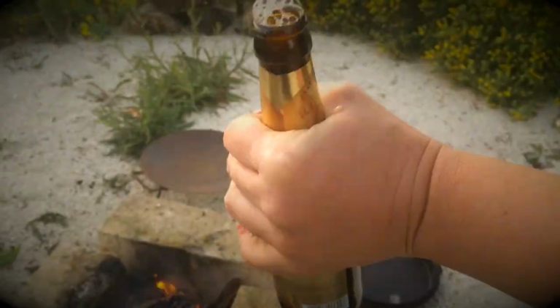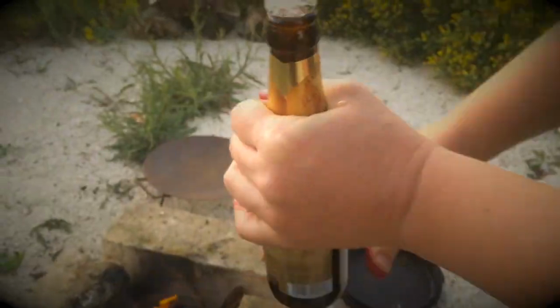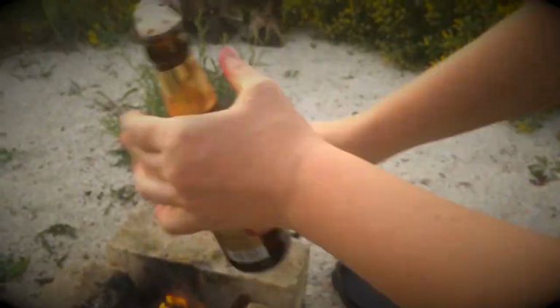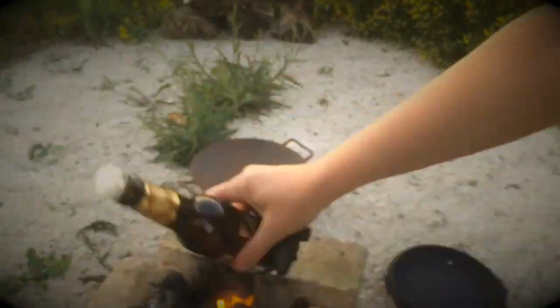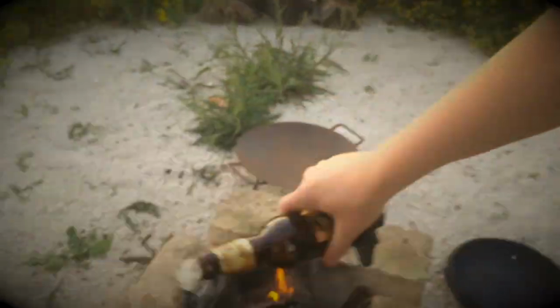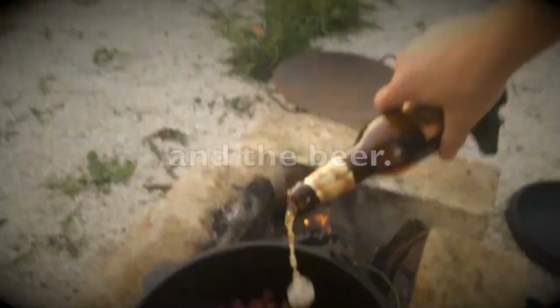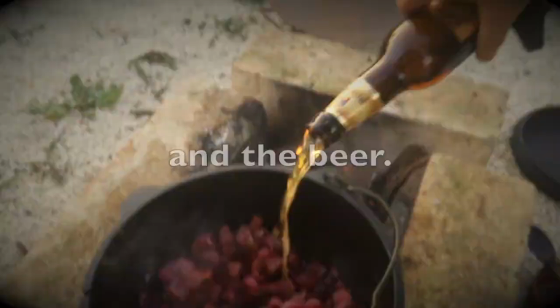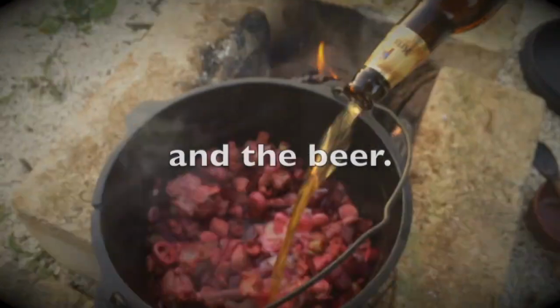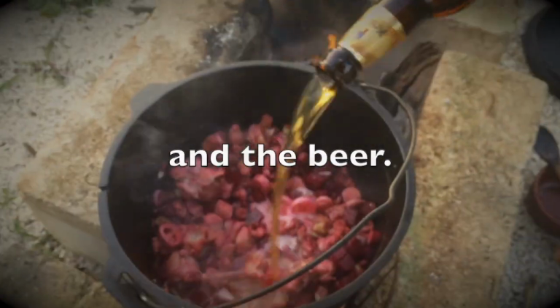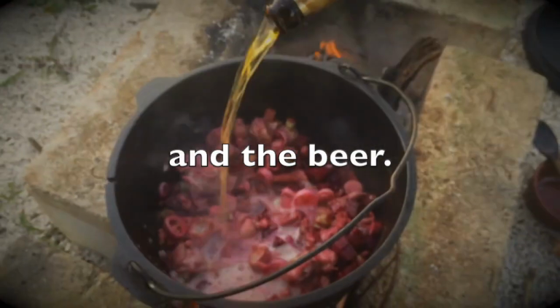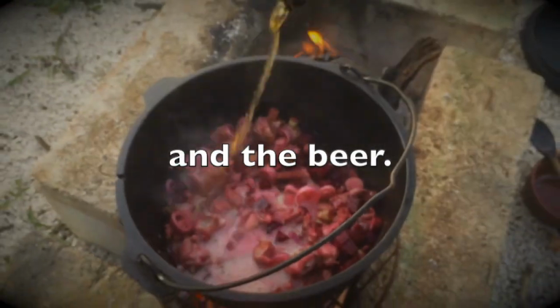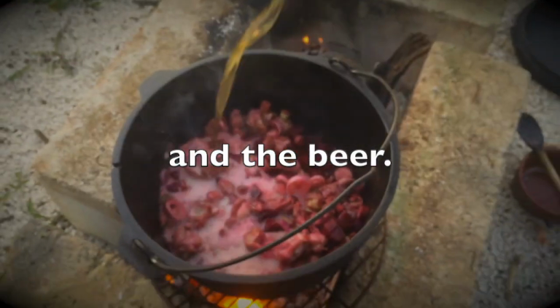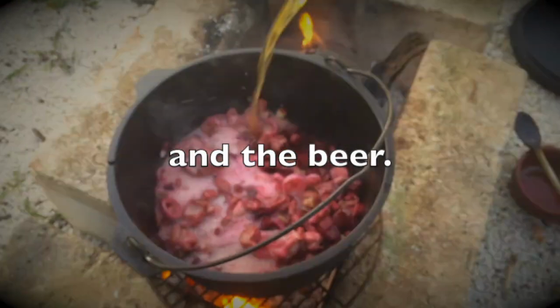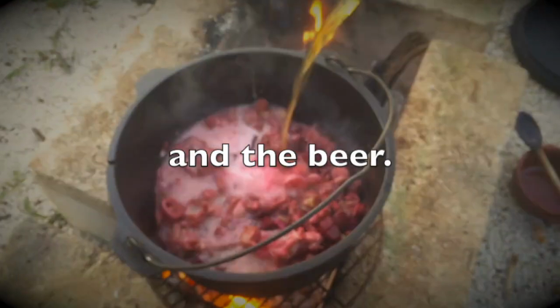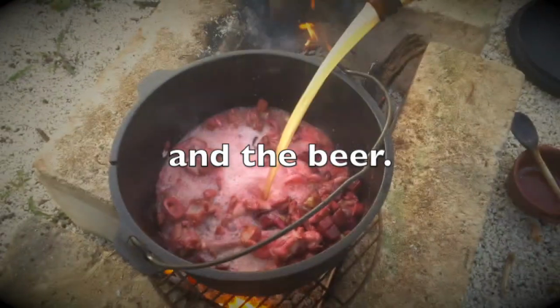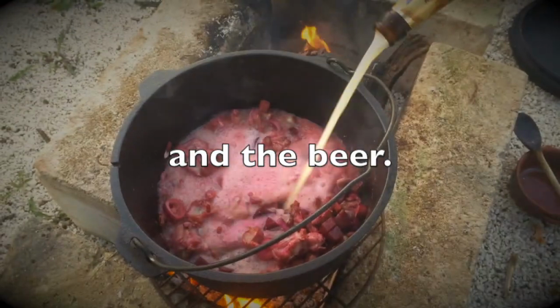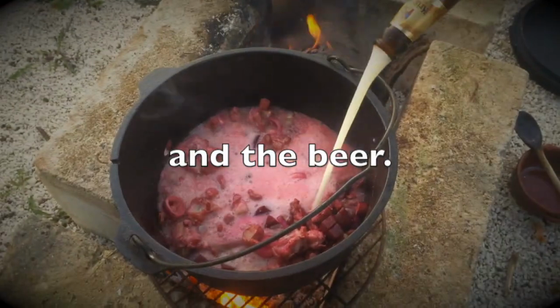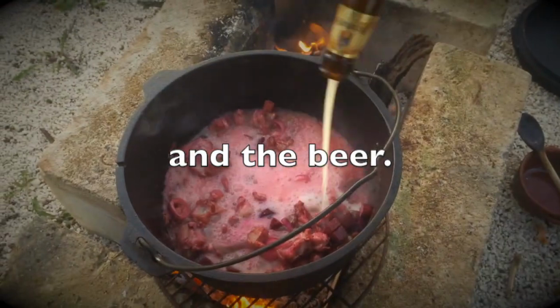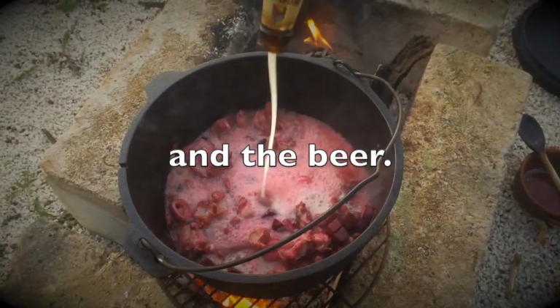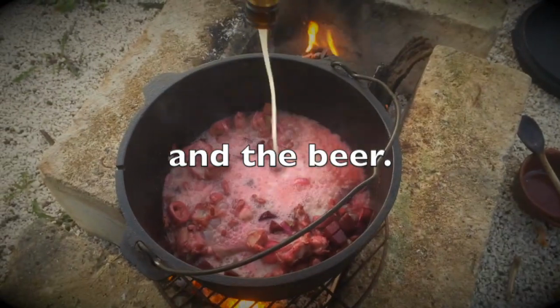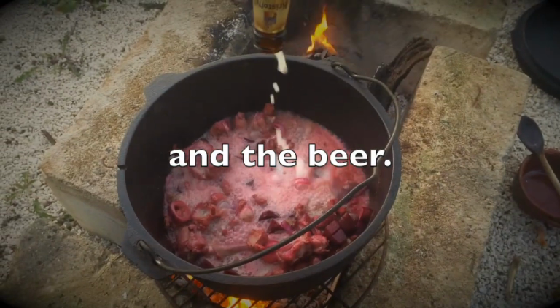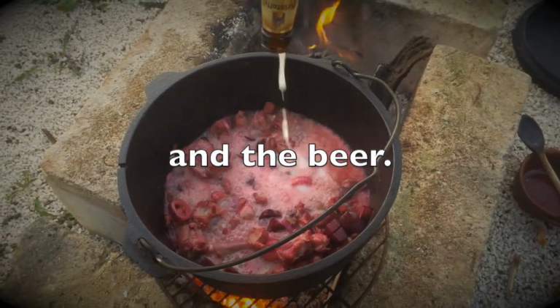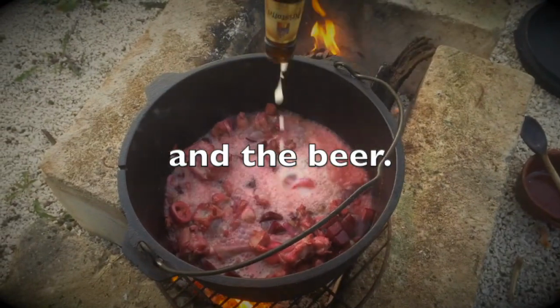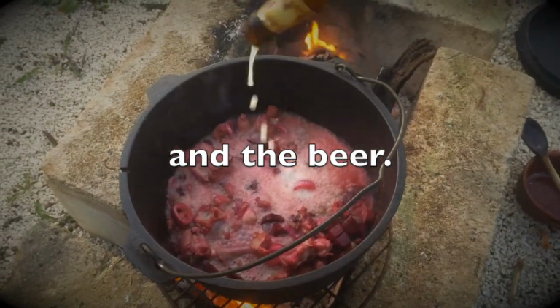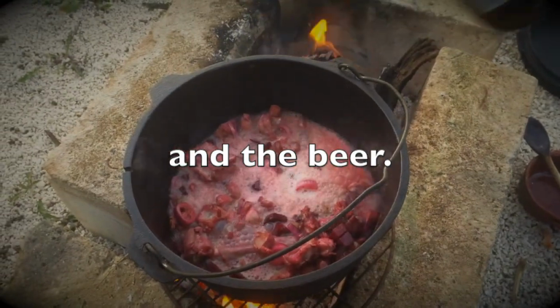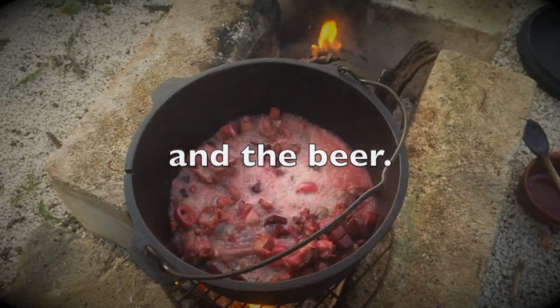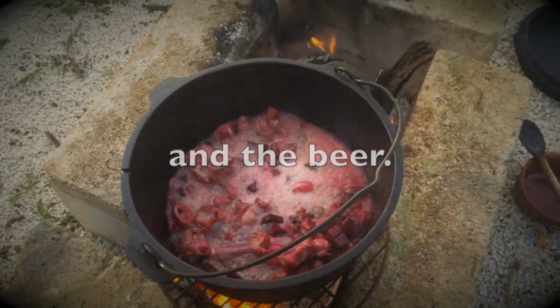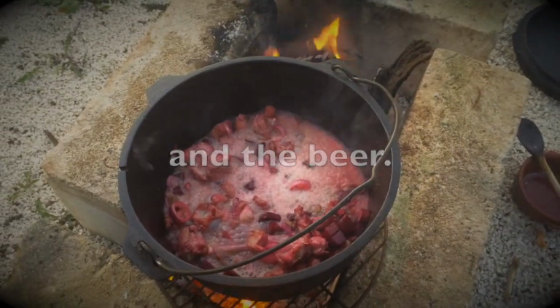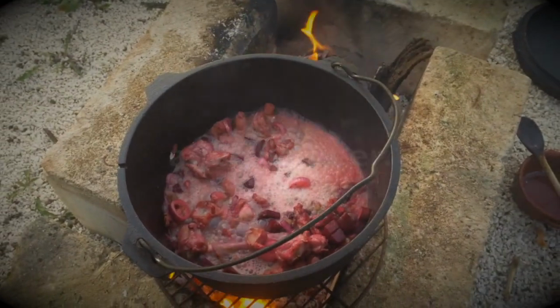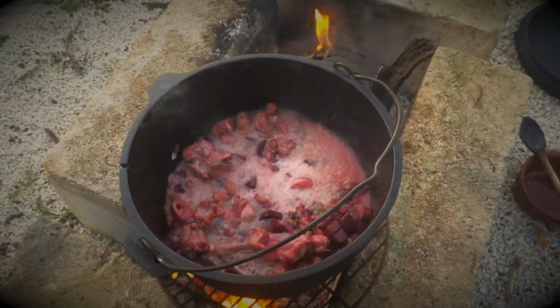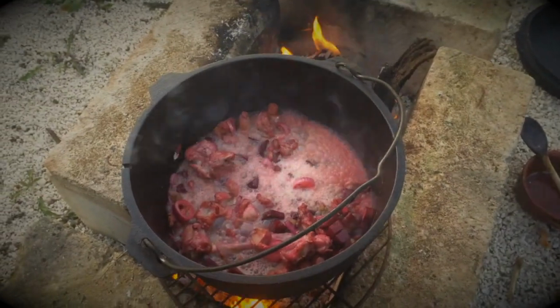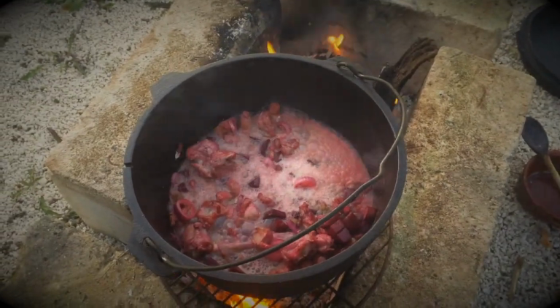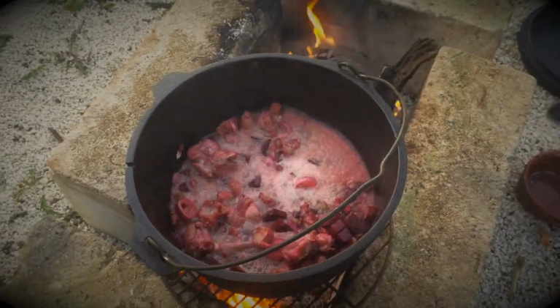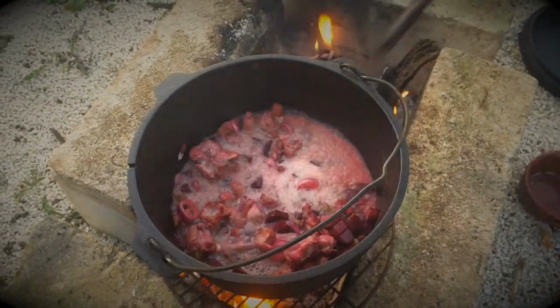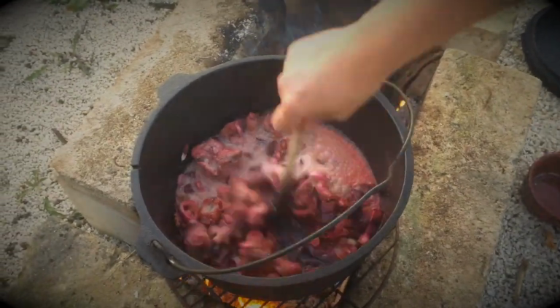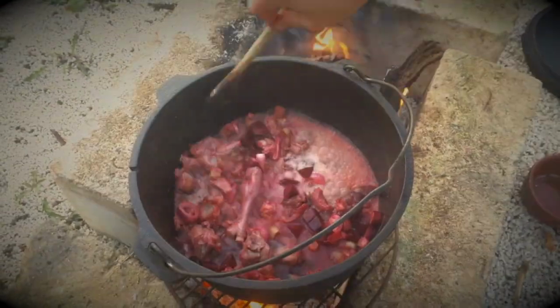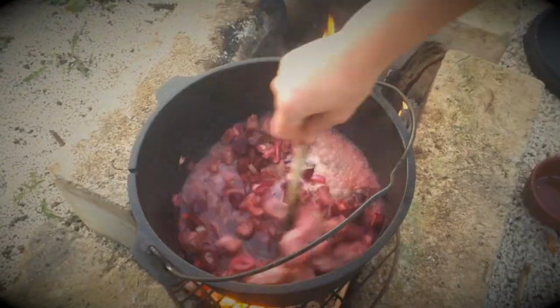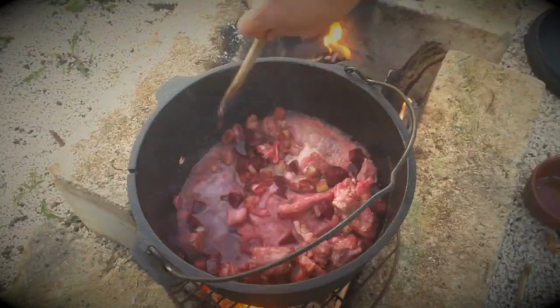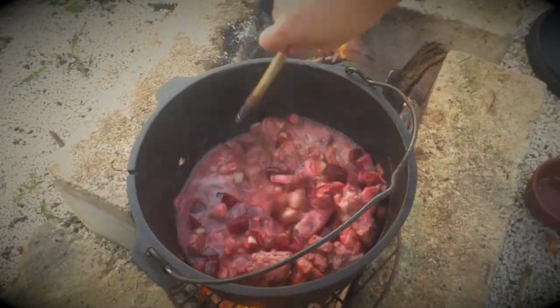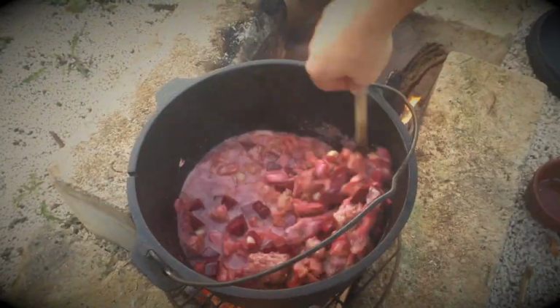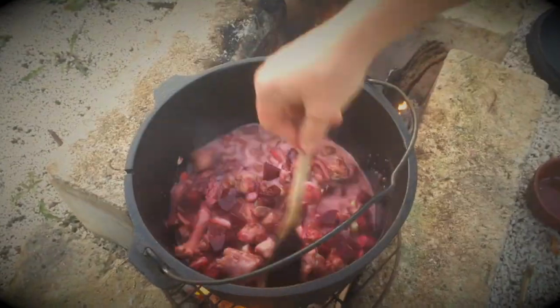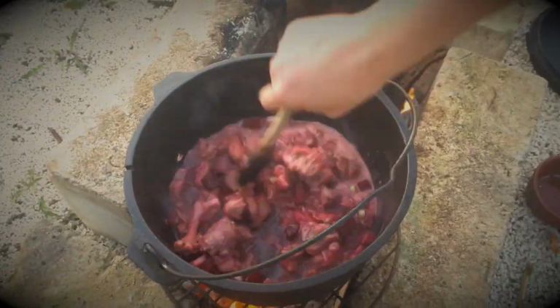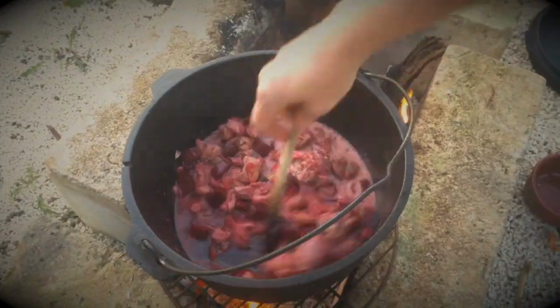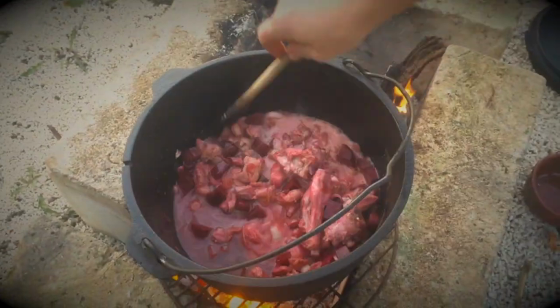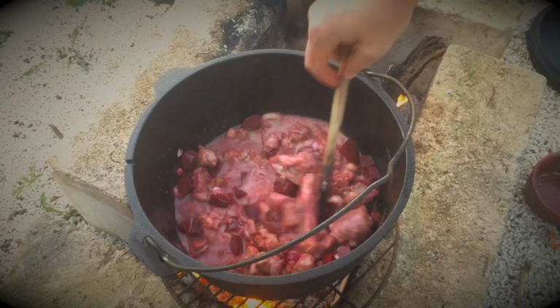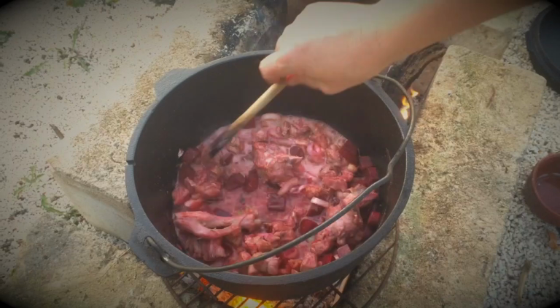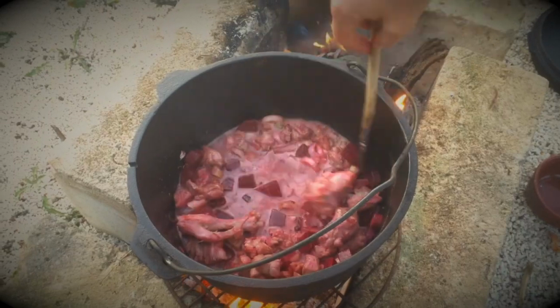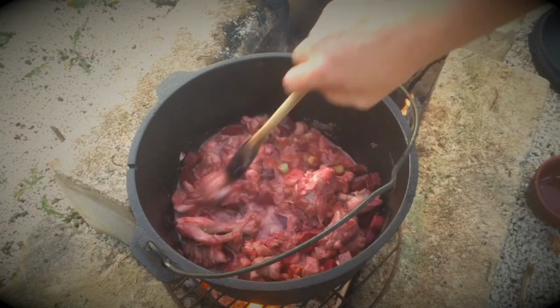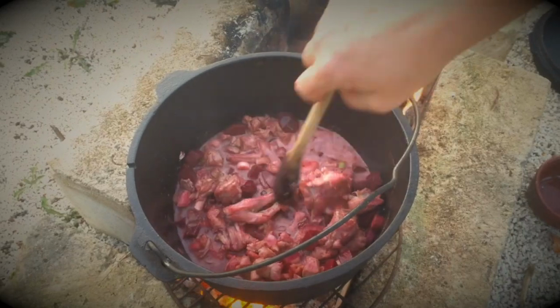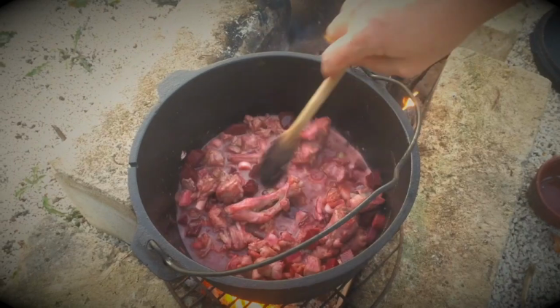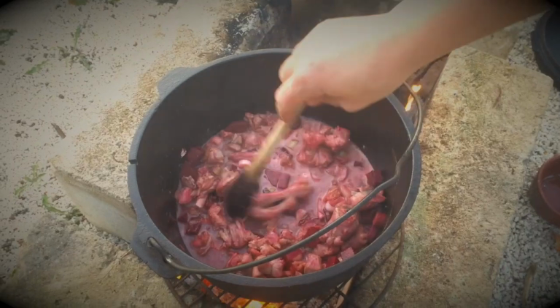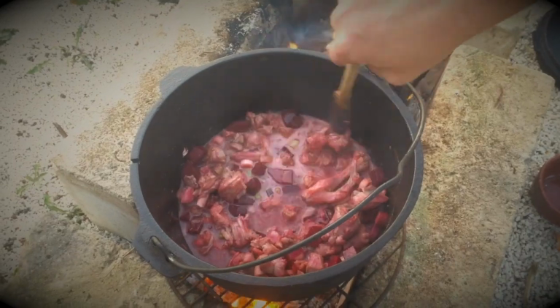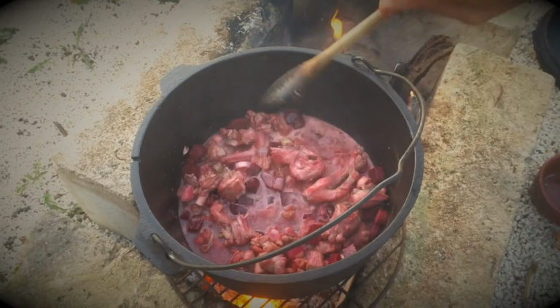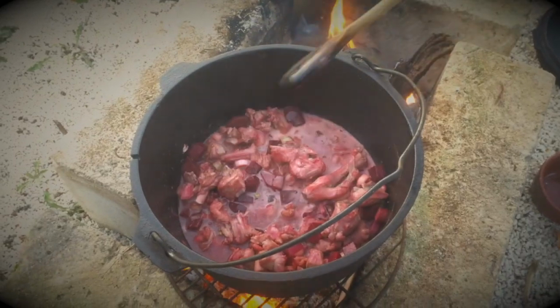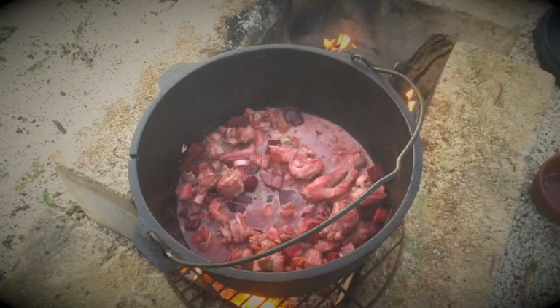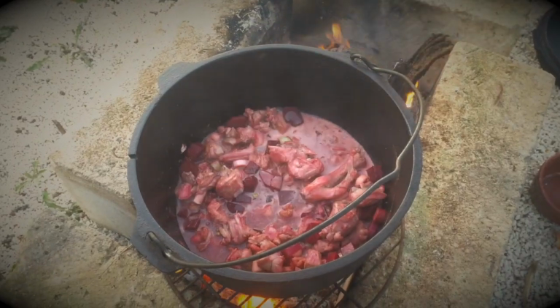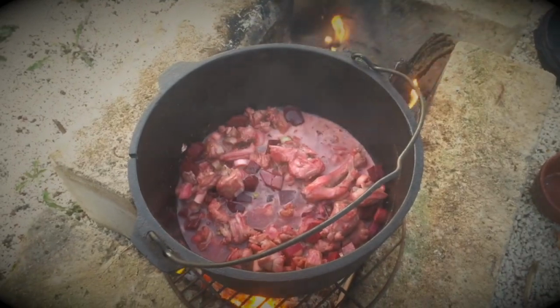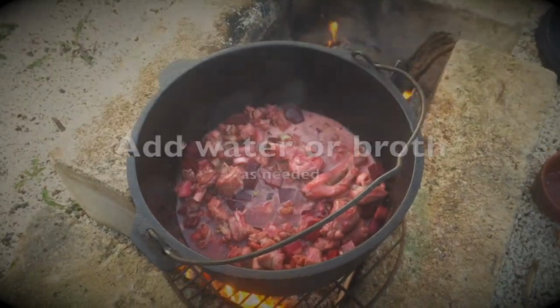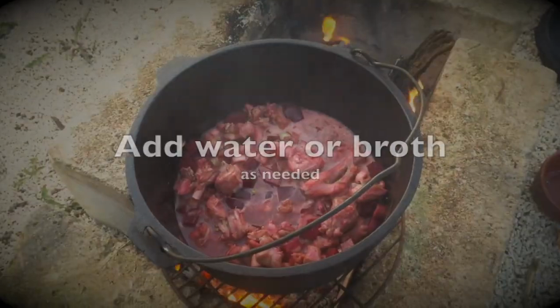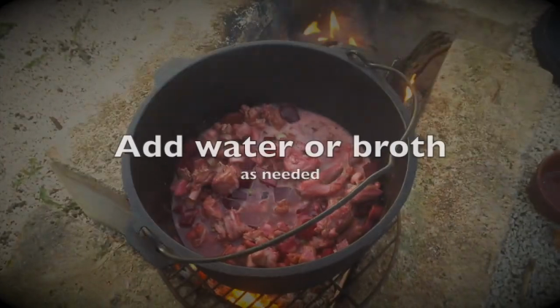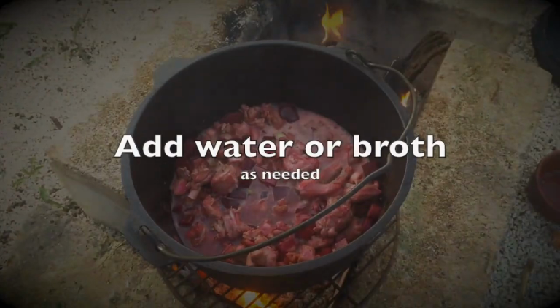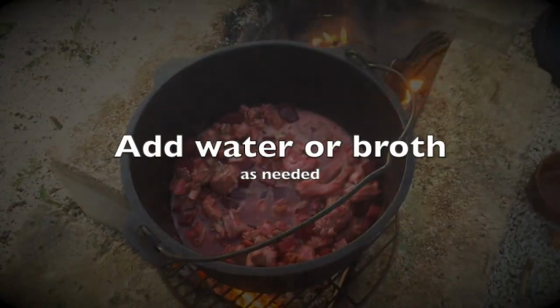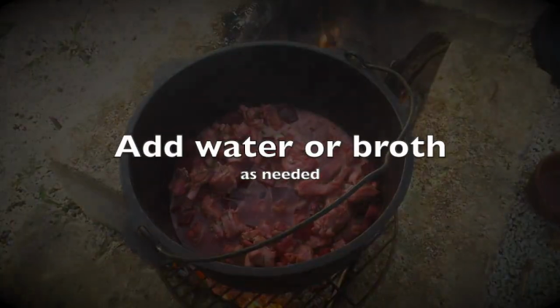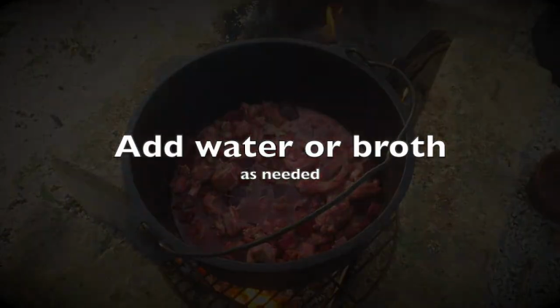Beer brewed from barley was a staple drink in Mesopotamia. Use brown beer, not pilsen or beer export.